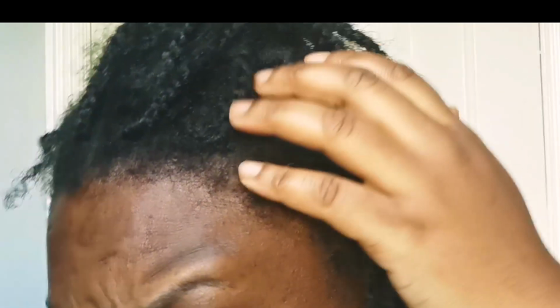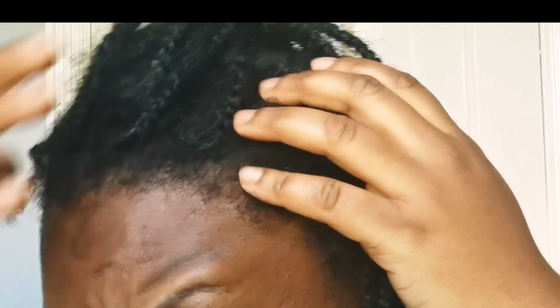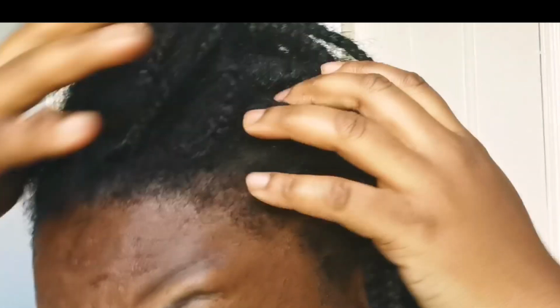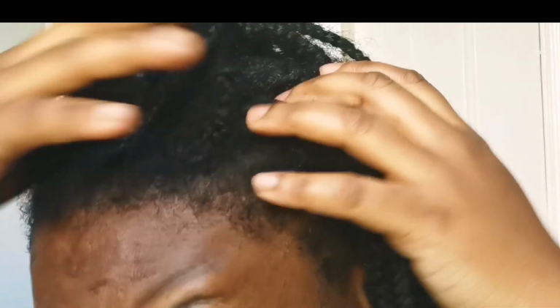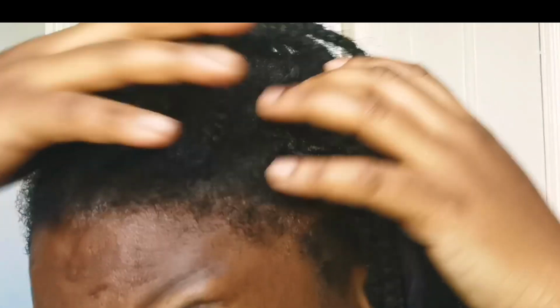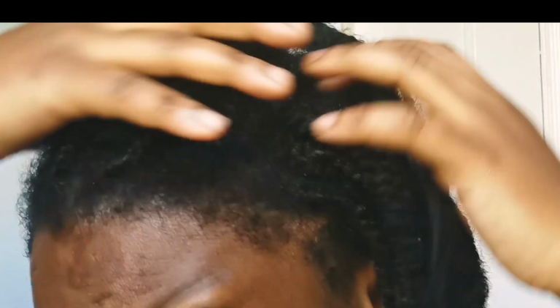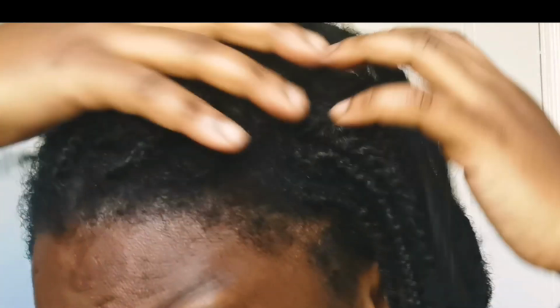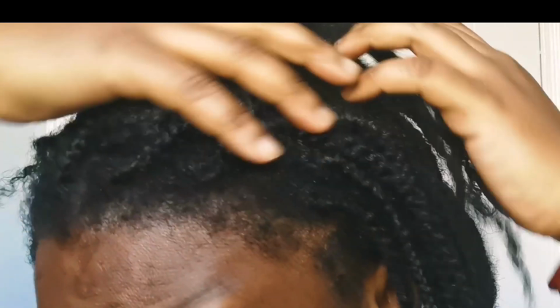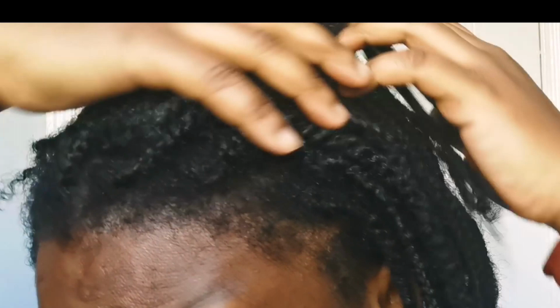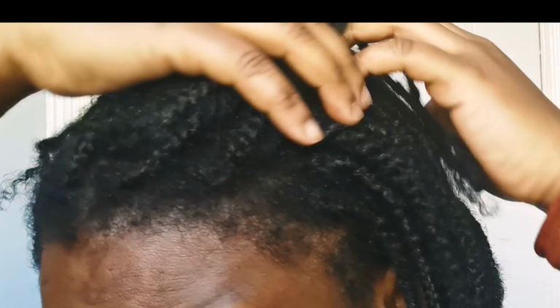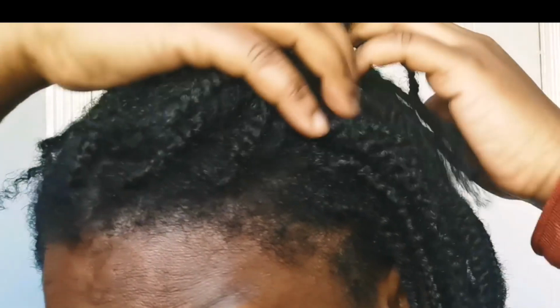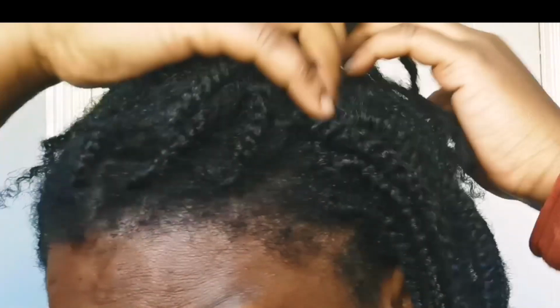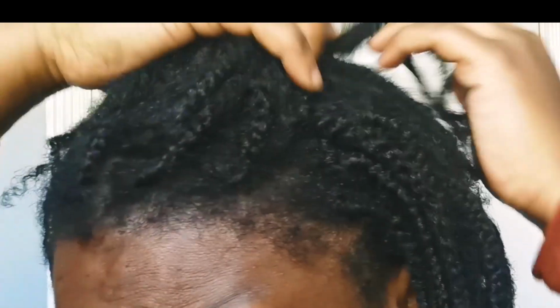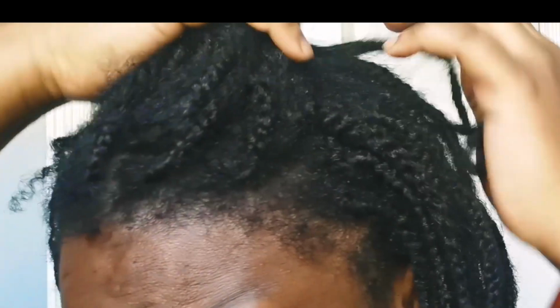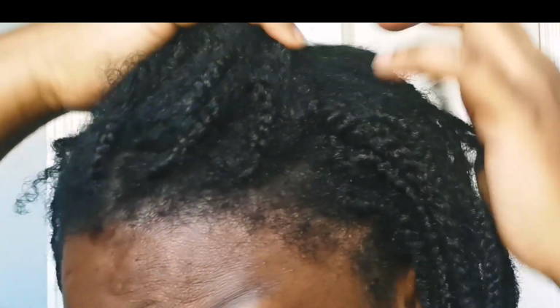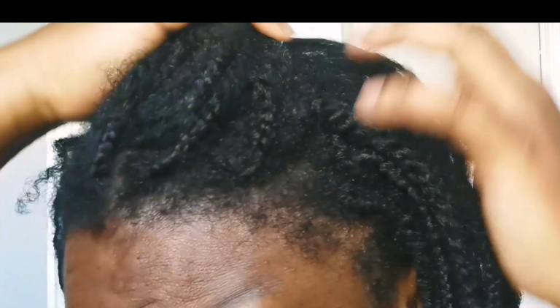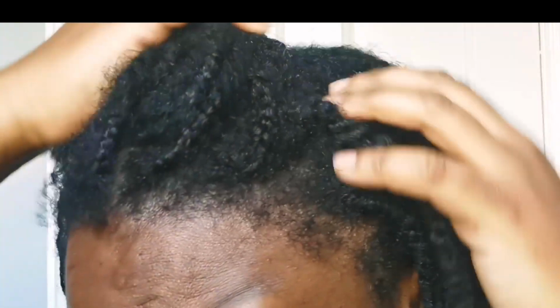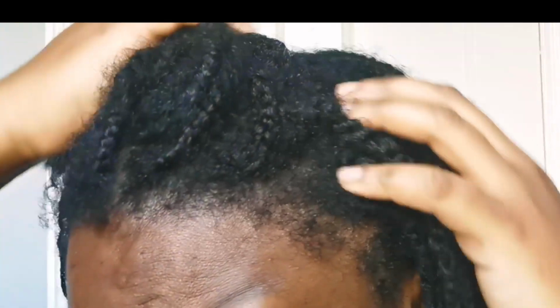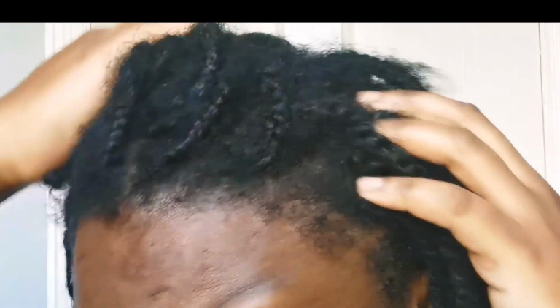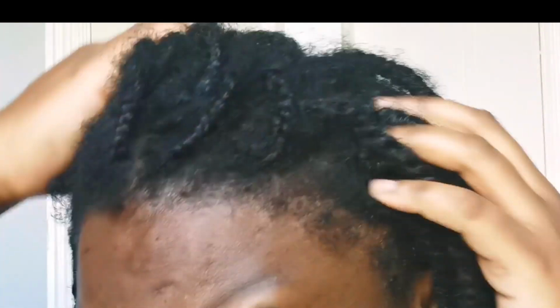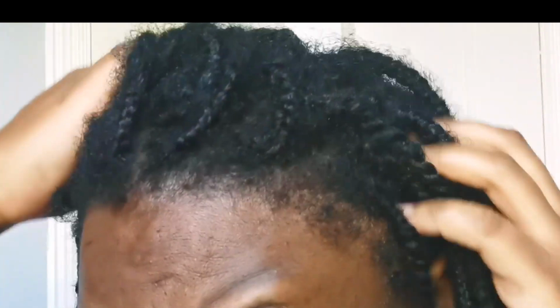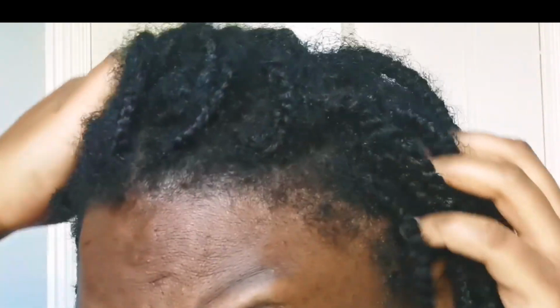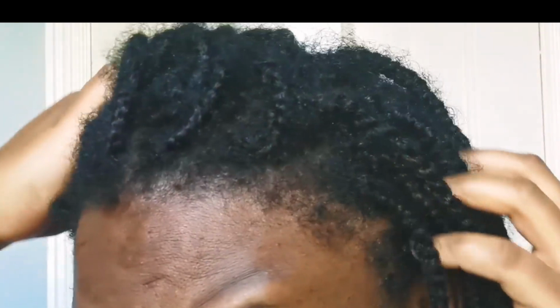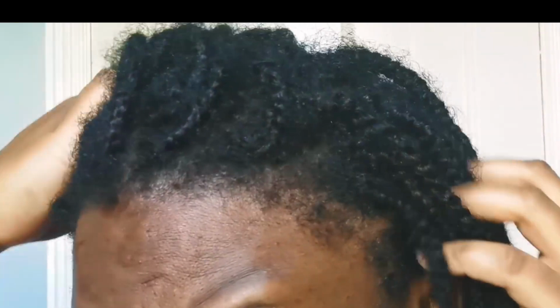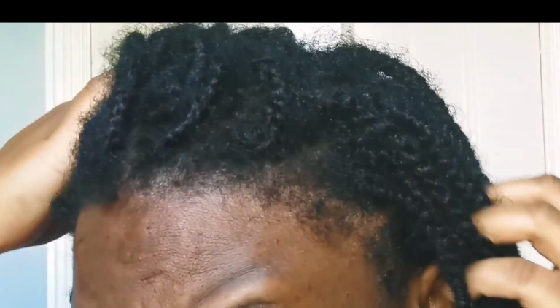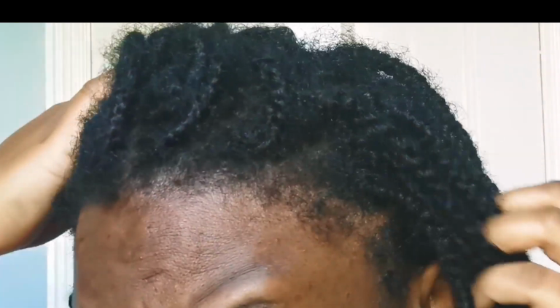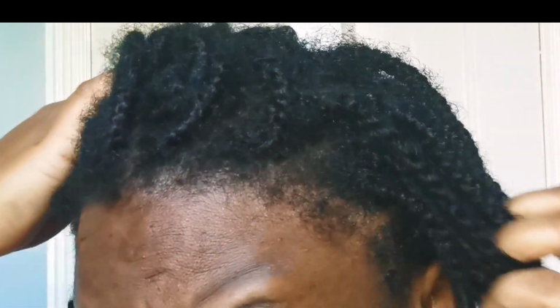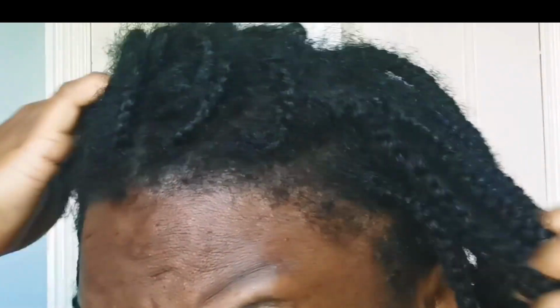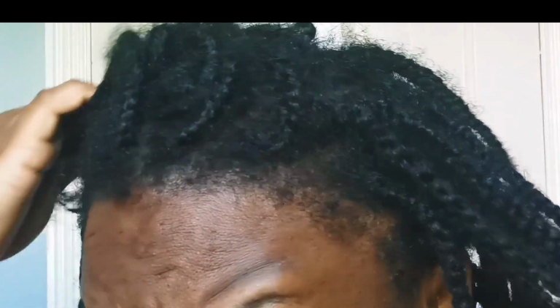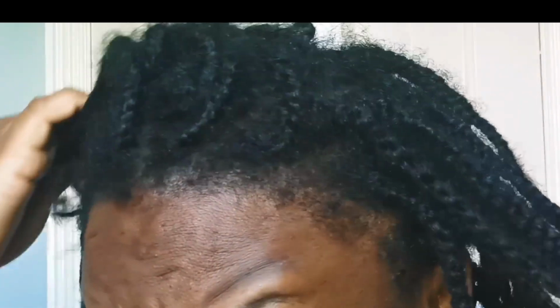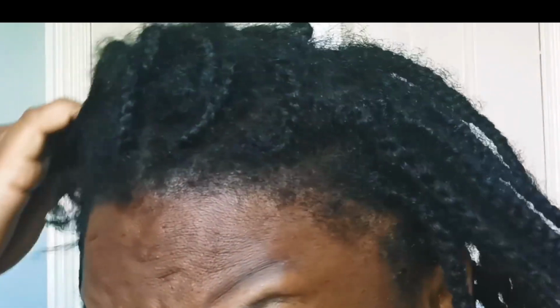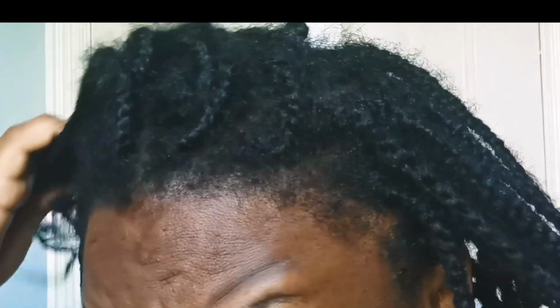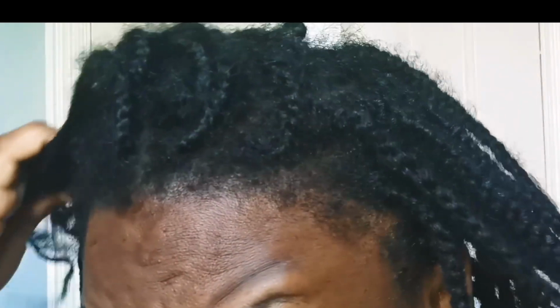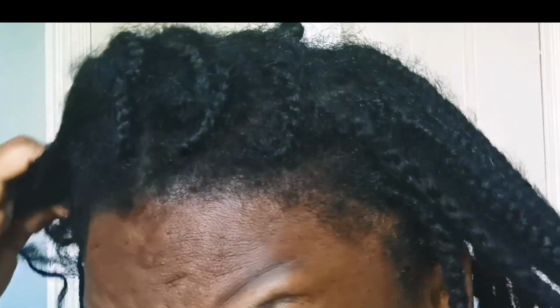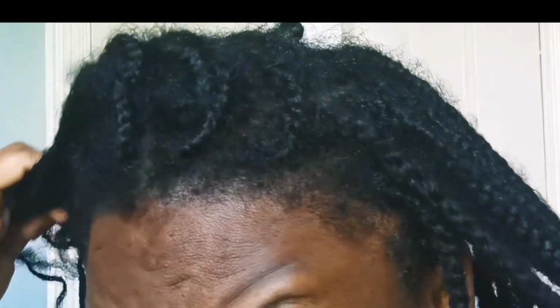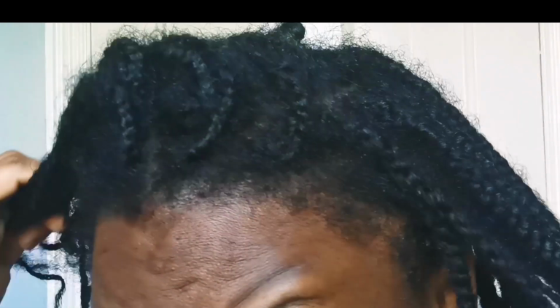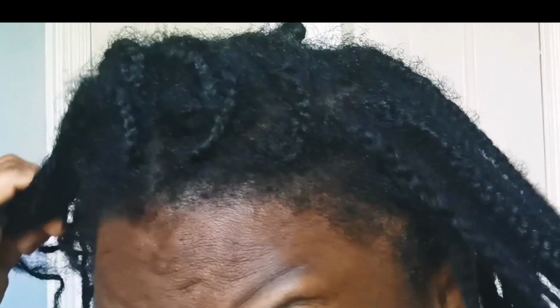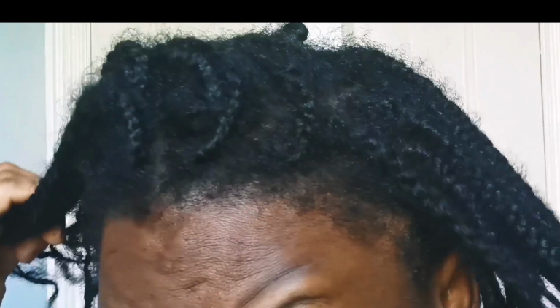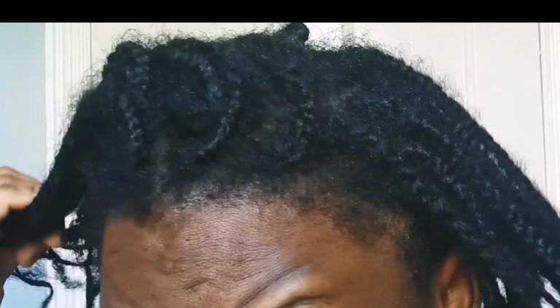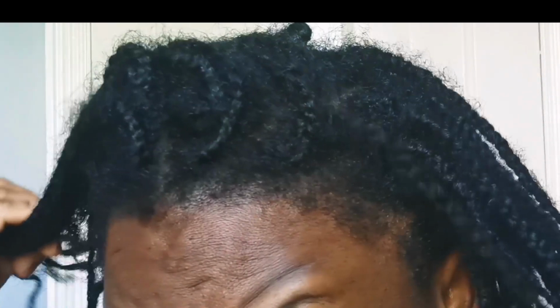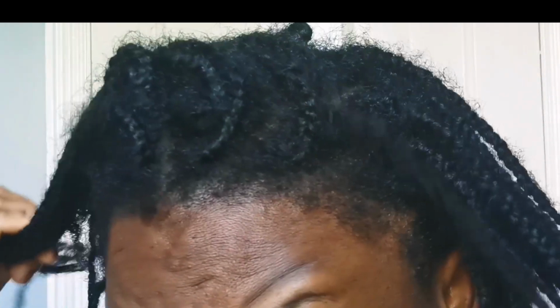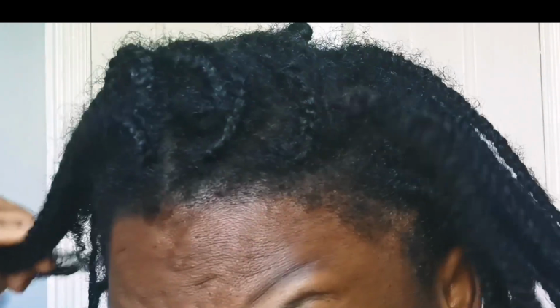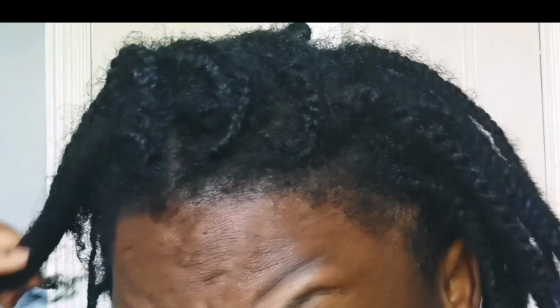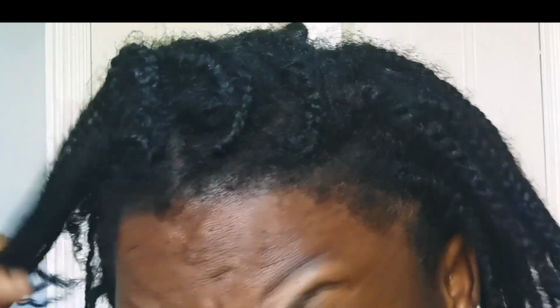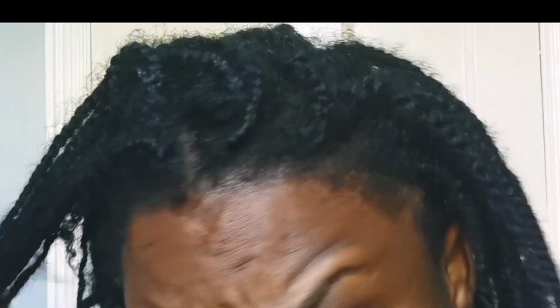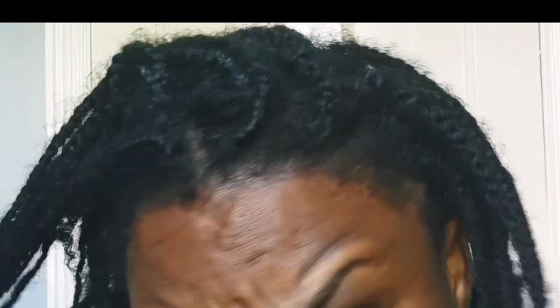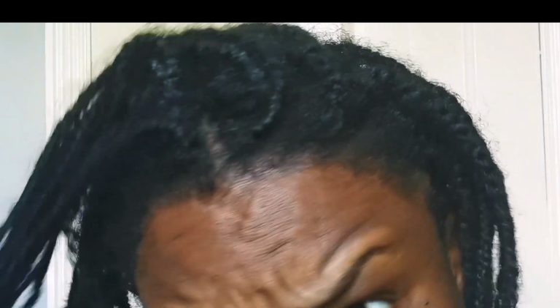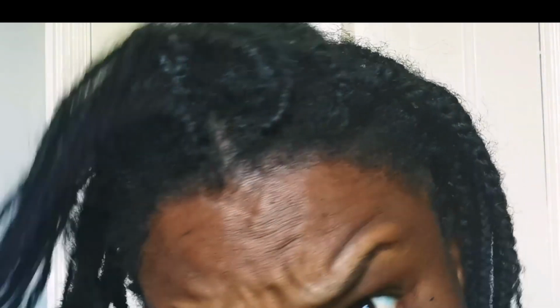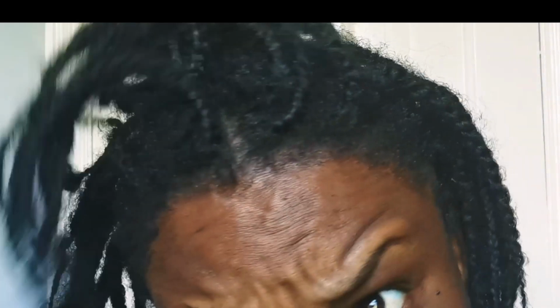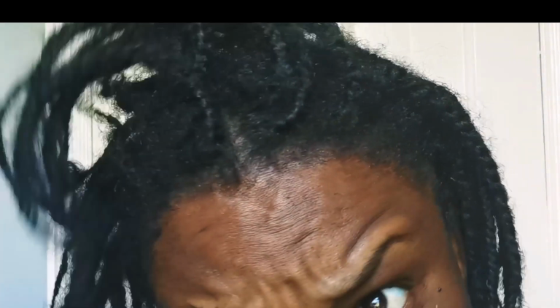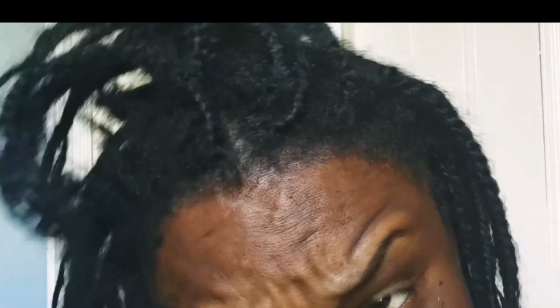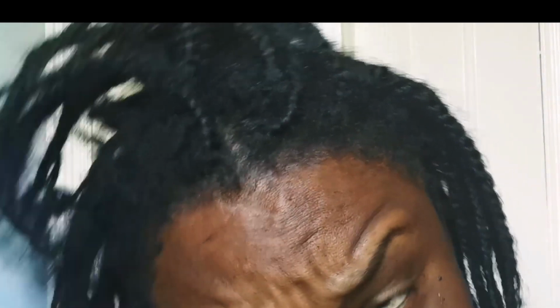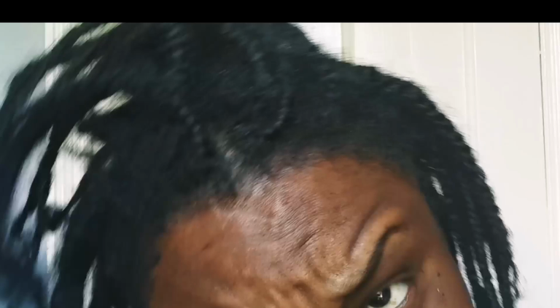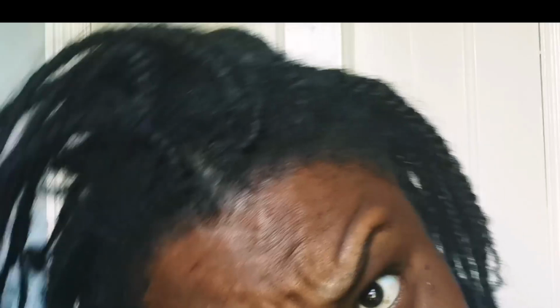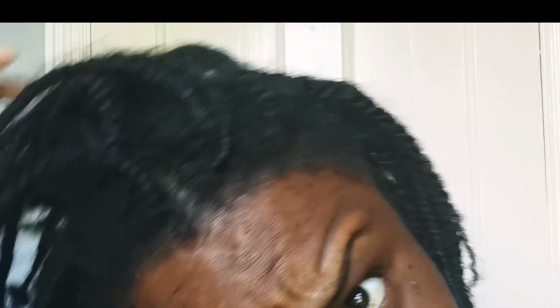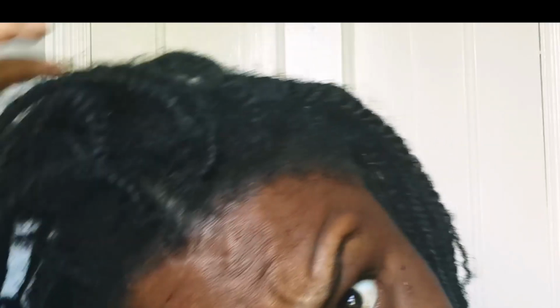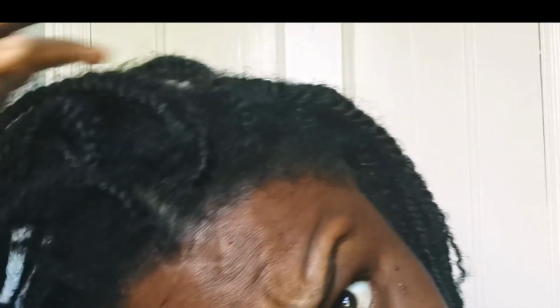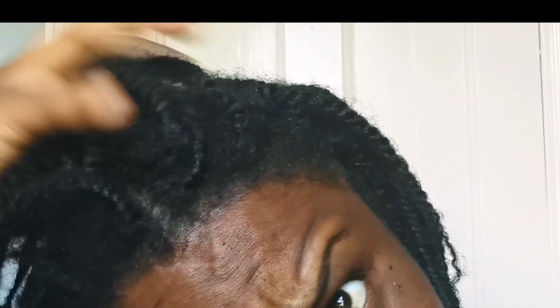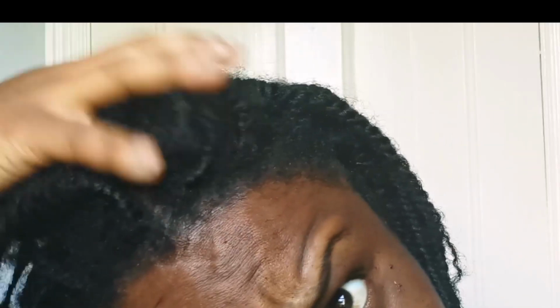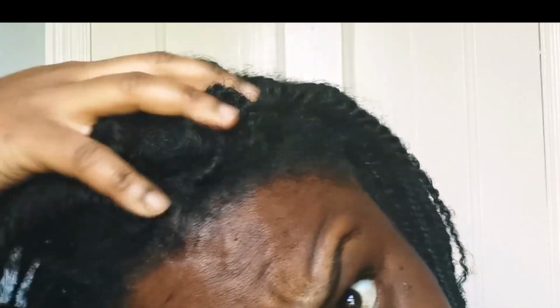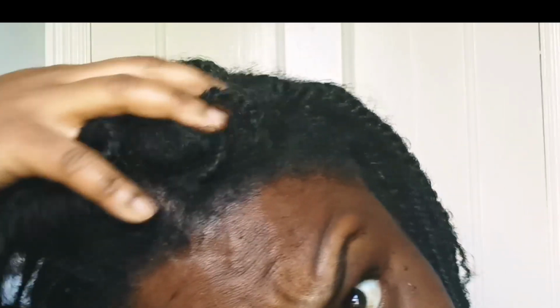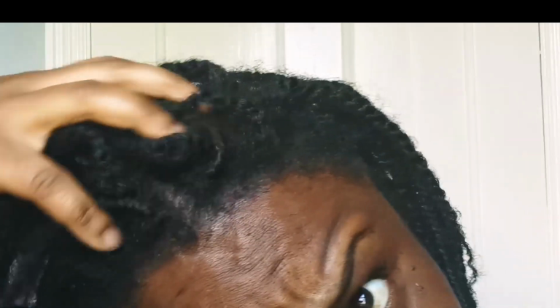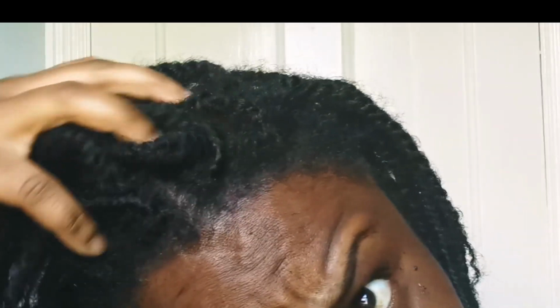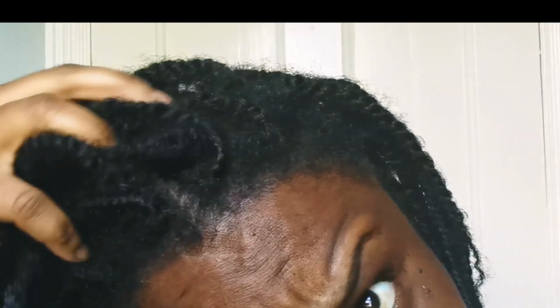In today's video I'll give you an update on my mini braids, also using virgin hair fertiliser for the past 7 weeks. So let's go ahead and get into today's video.